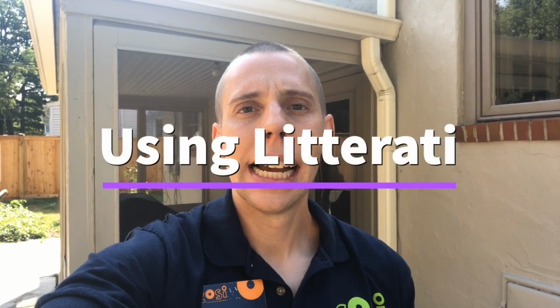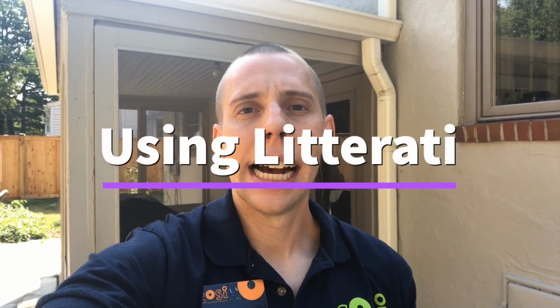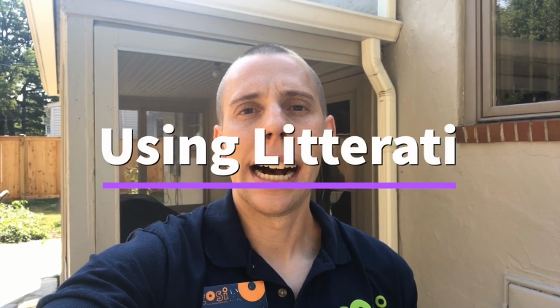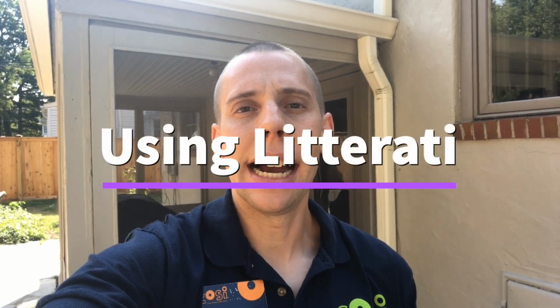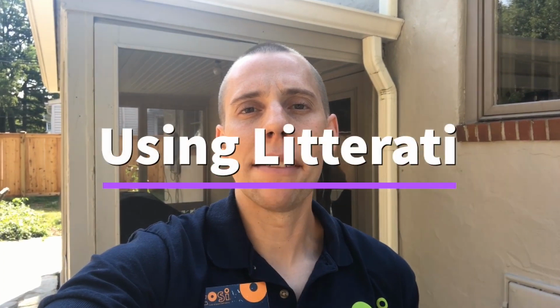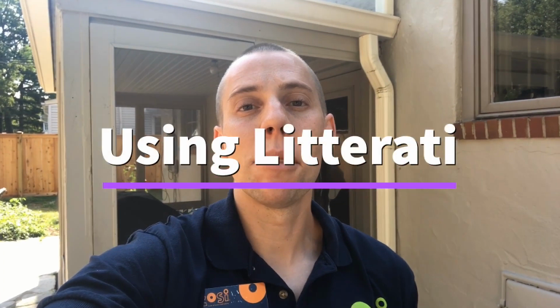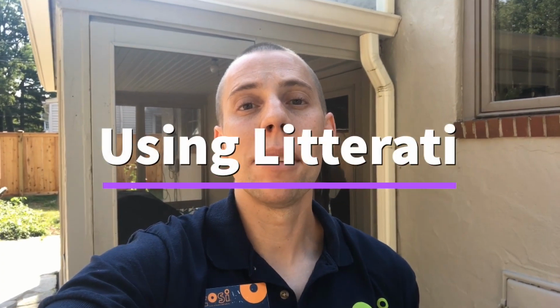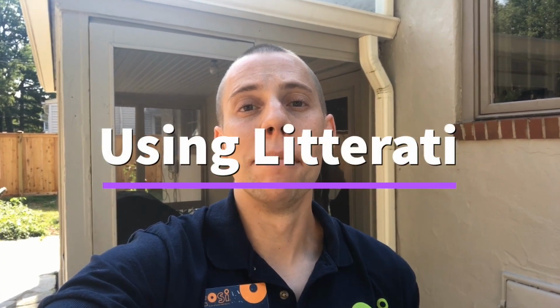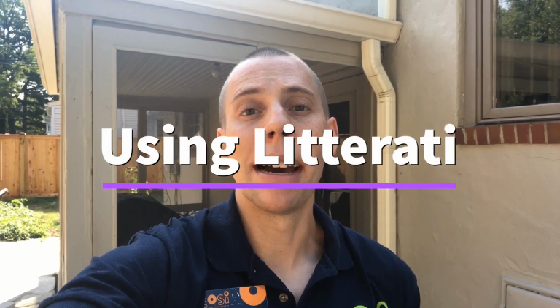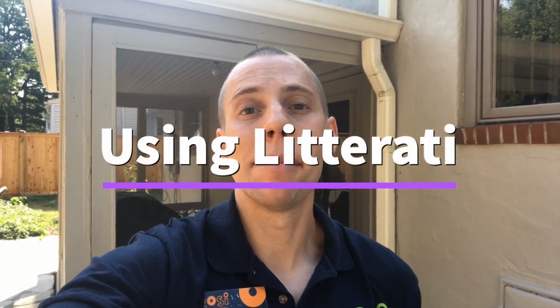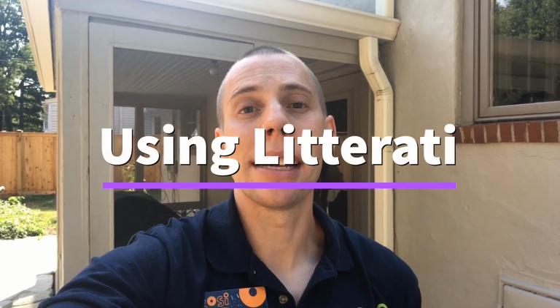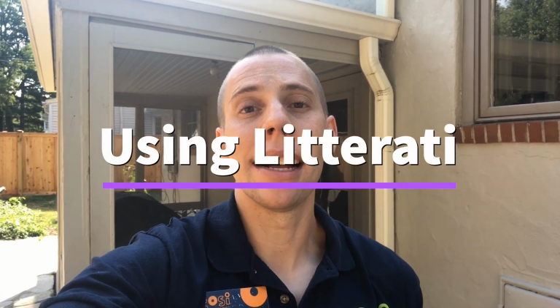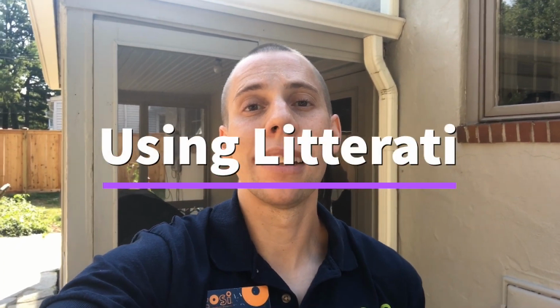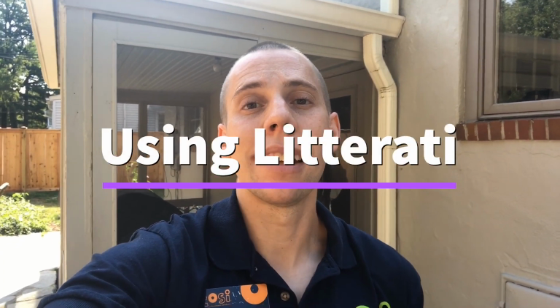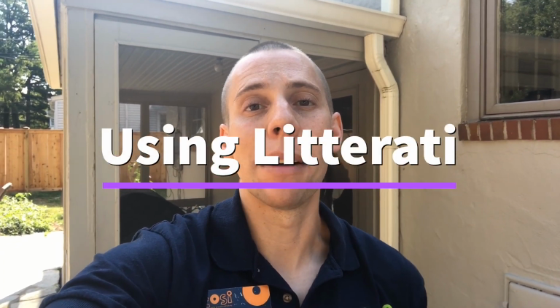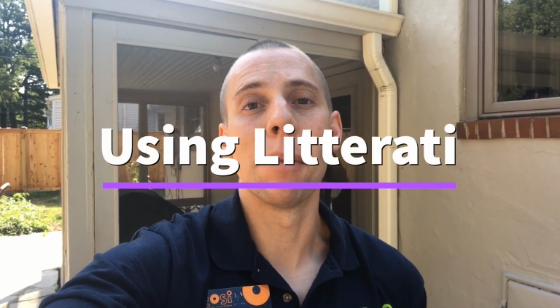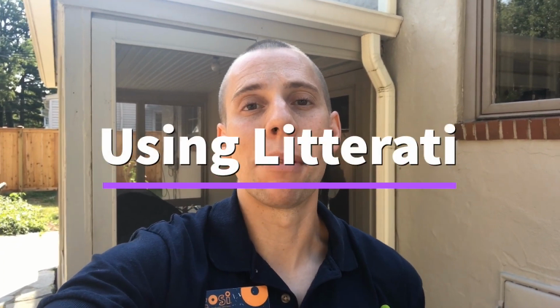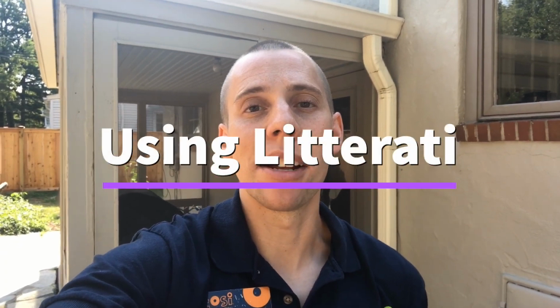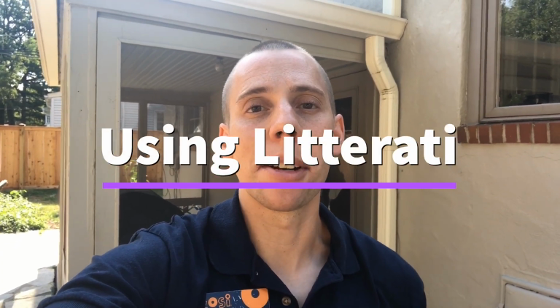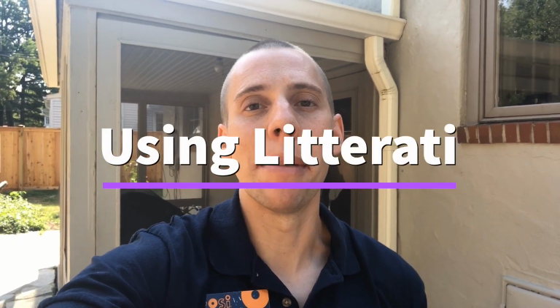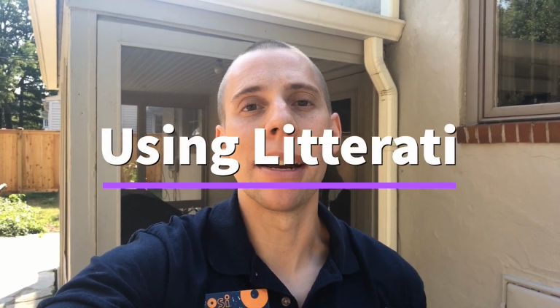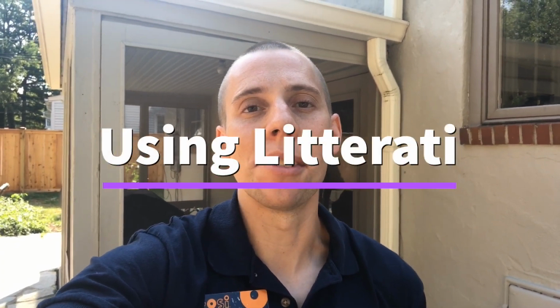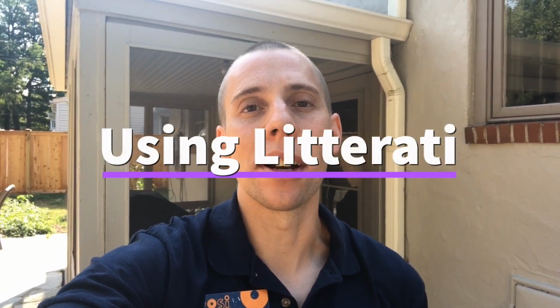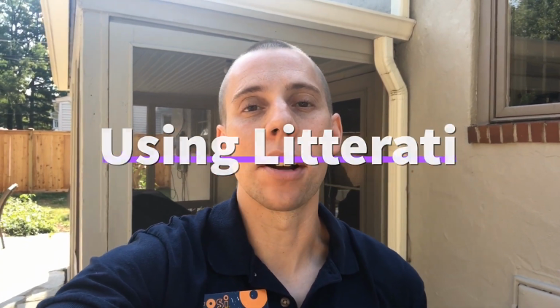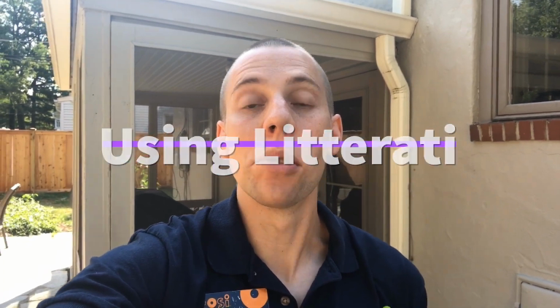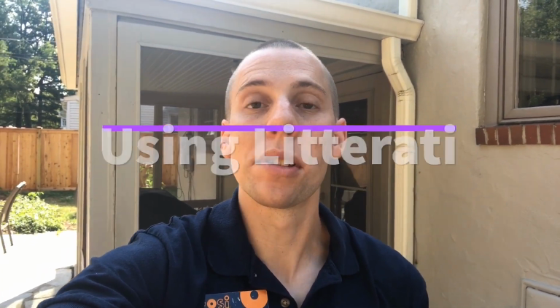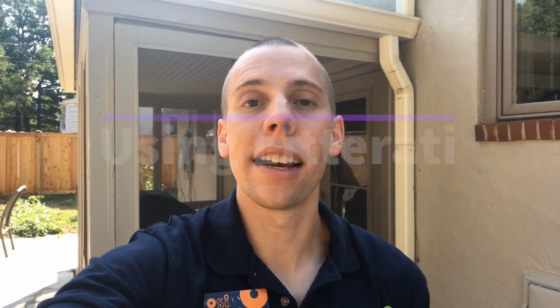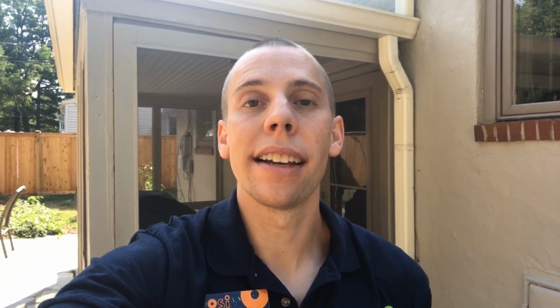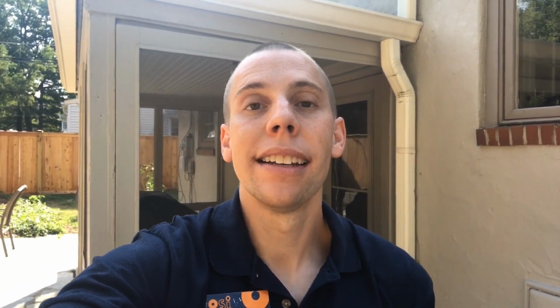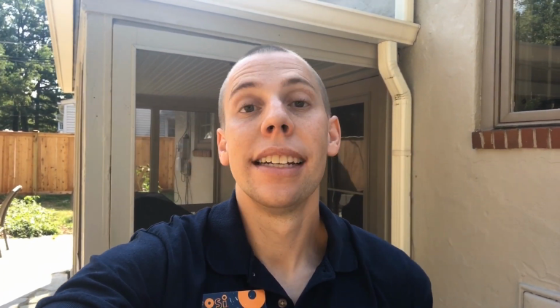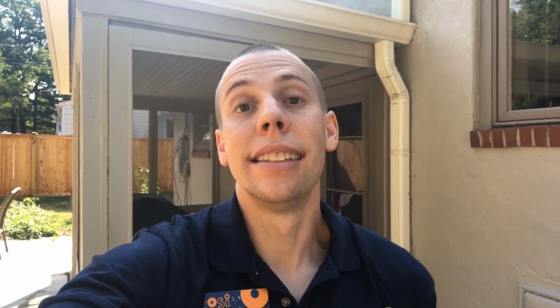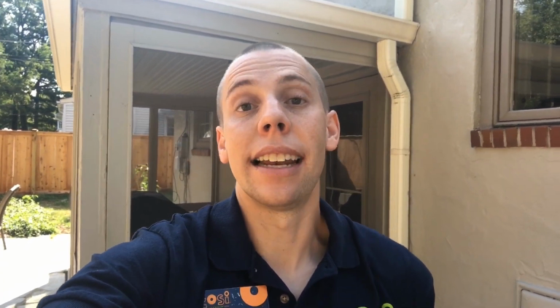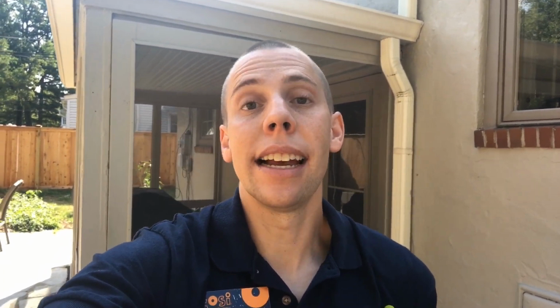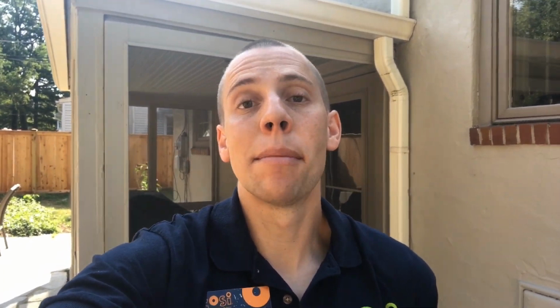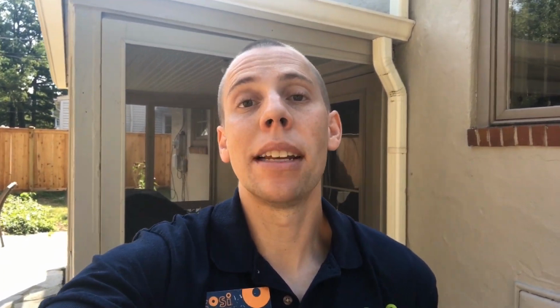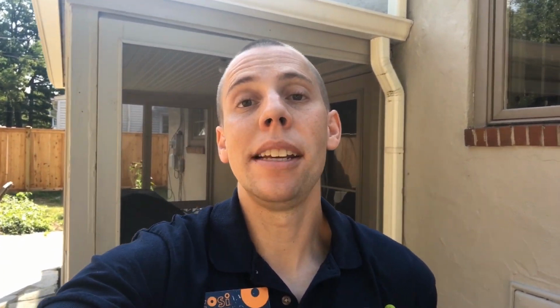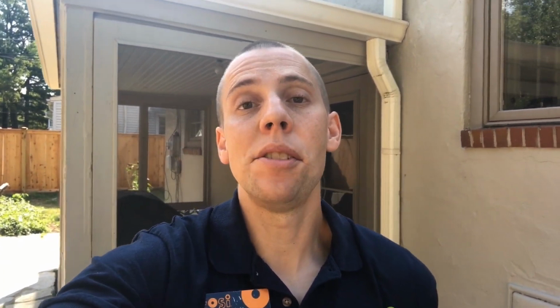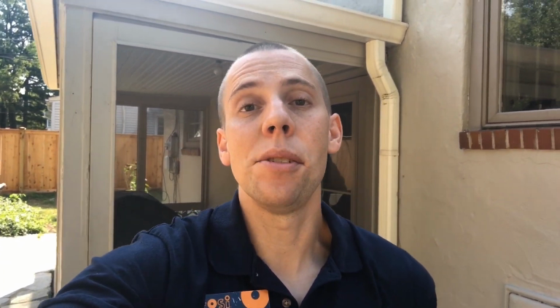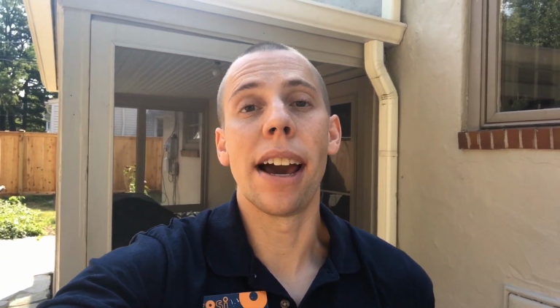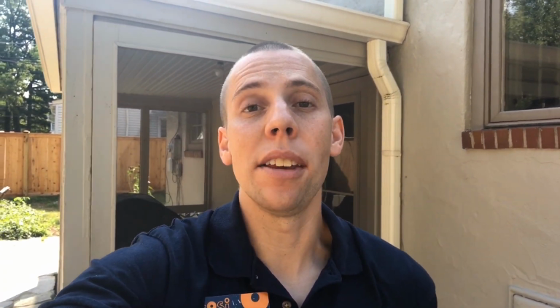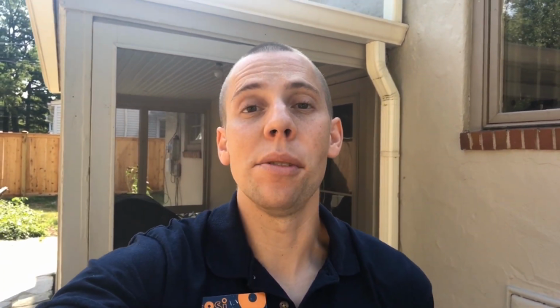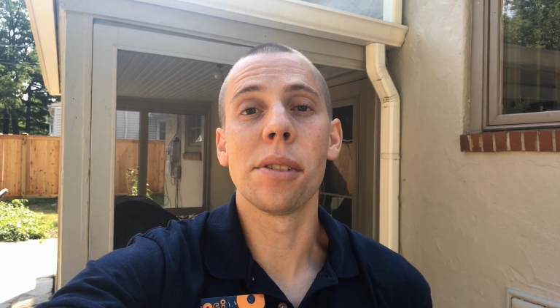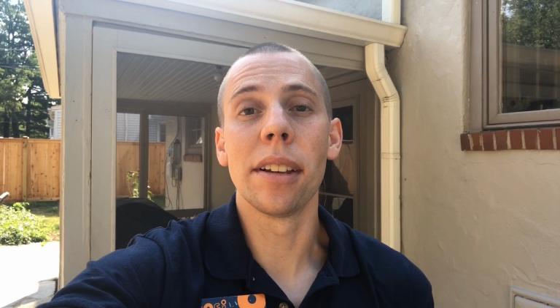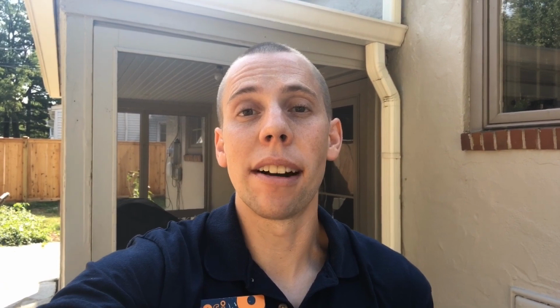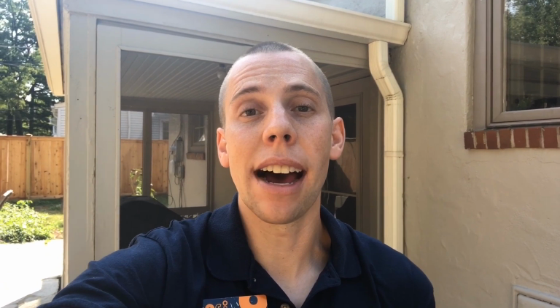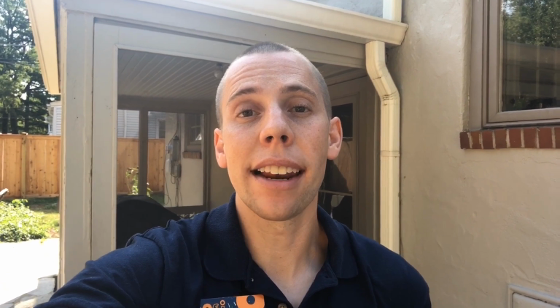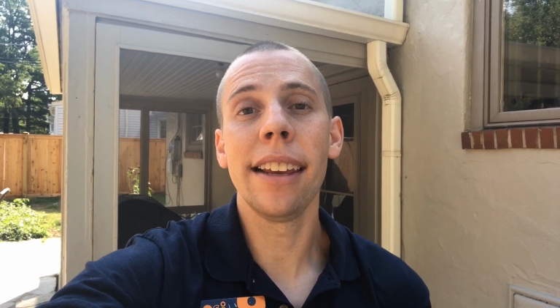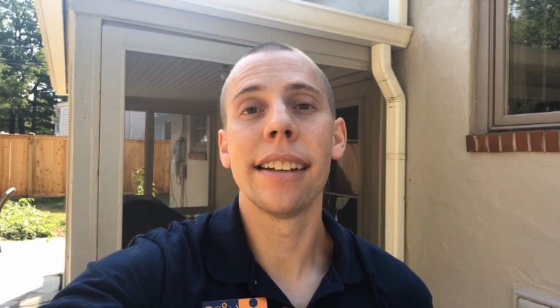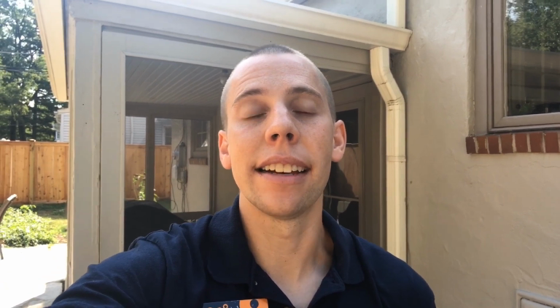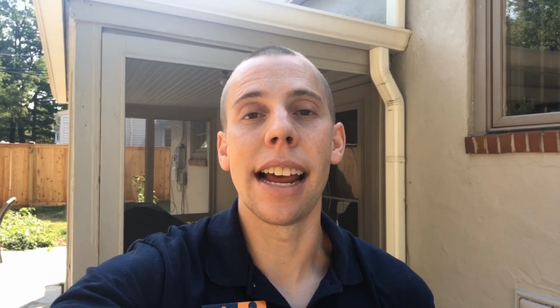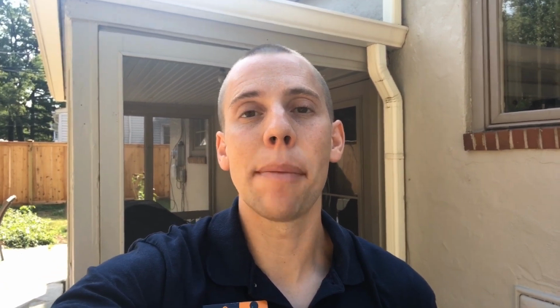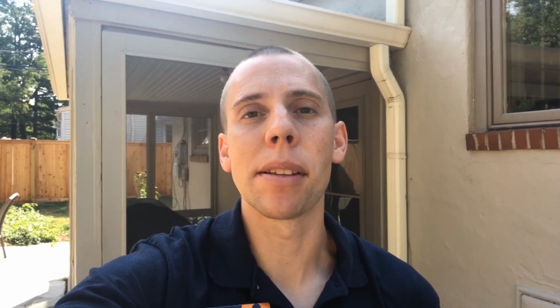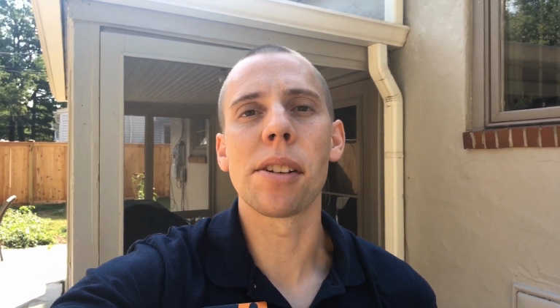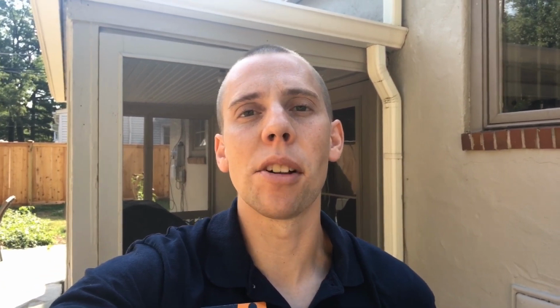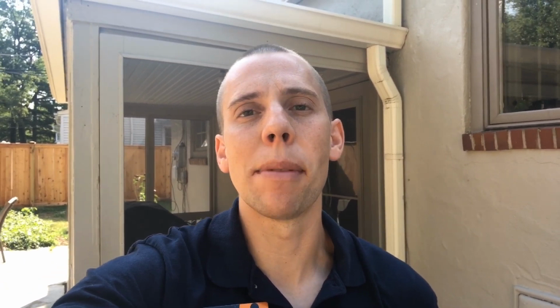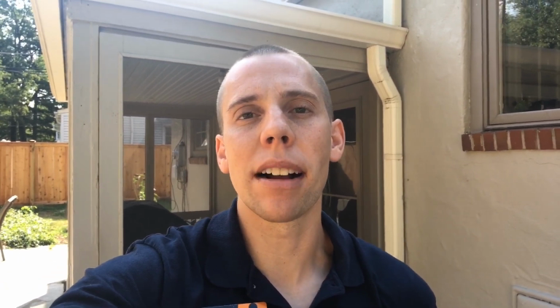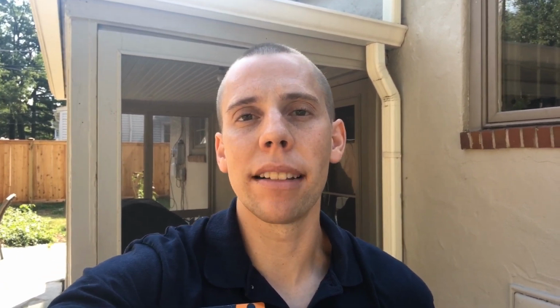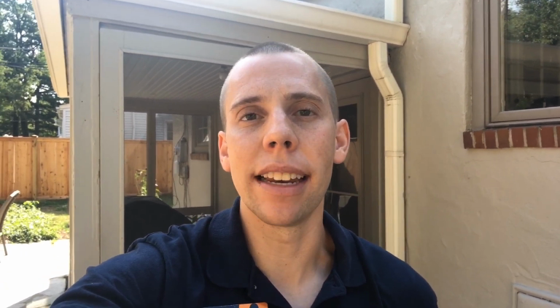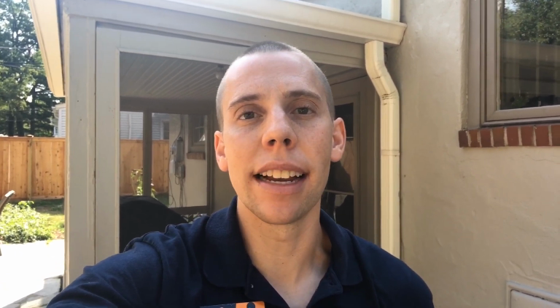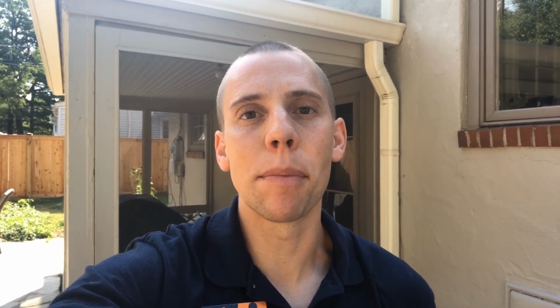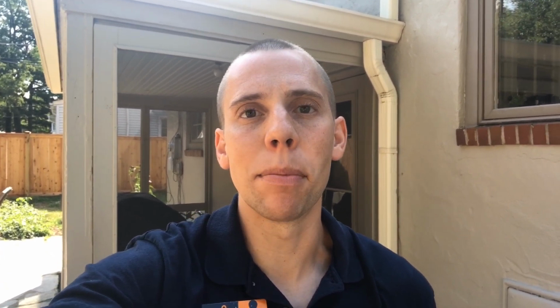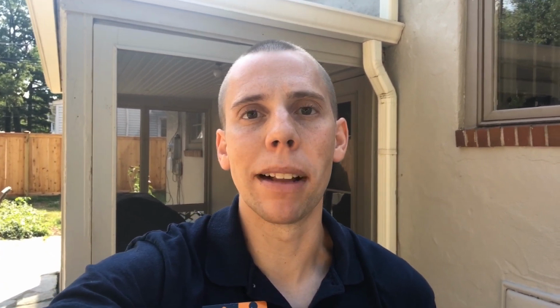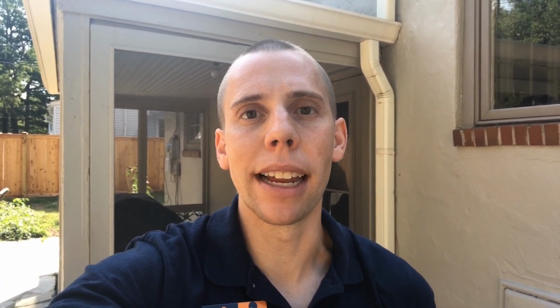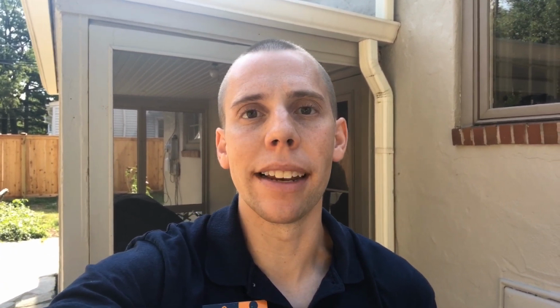Hi everyone, my name is Alan and I'm a project manager at COSI. Today I'm going to teach you how to use Litterati, an app that's all about cleaning up the planet.